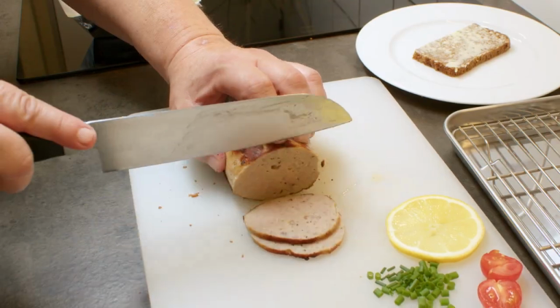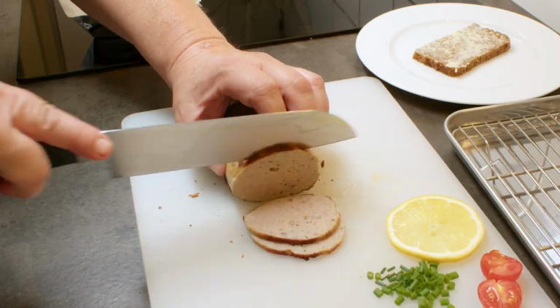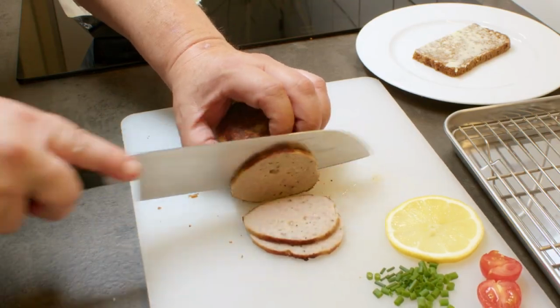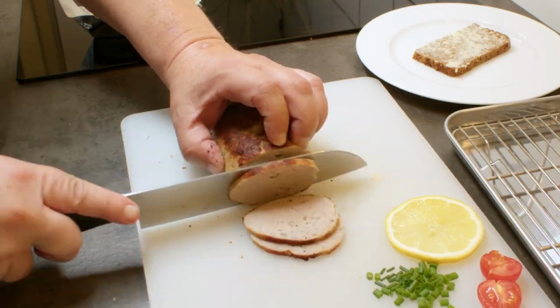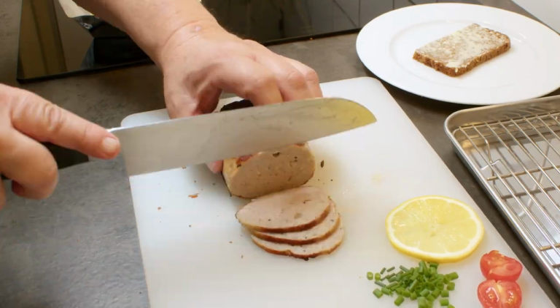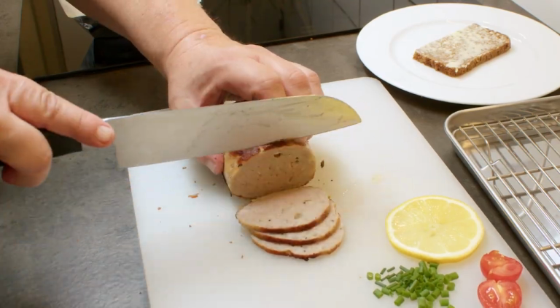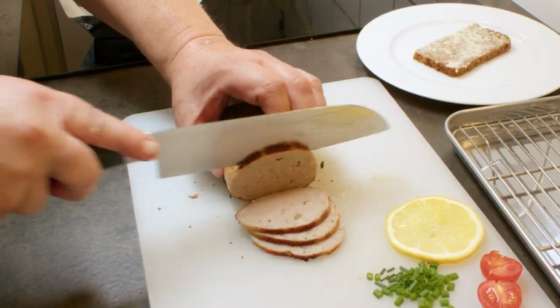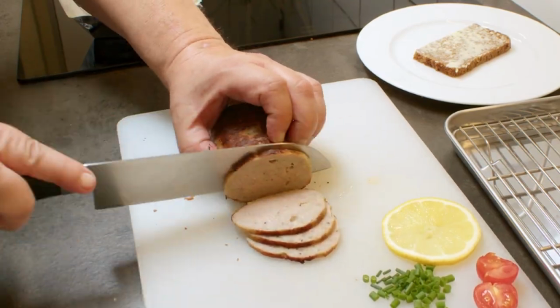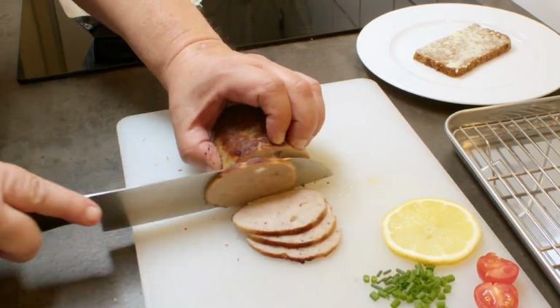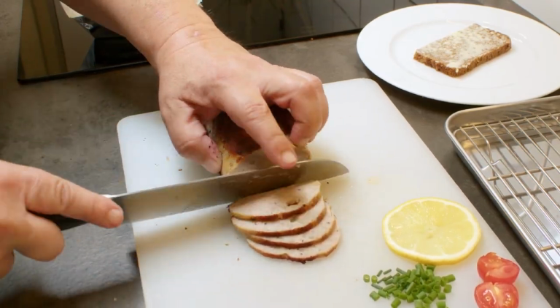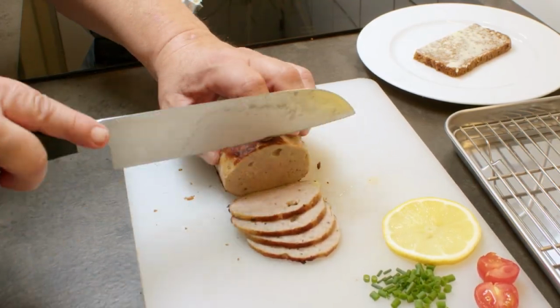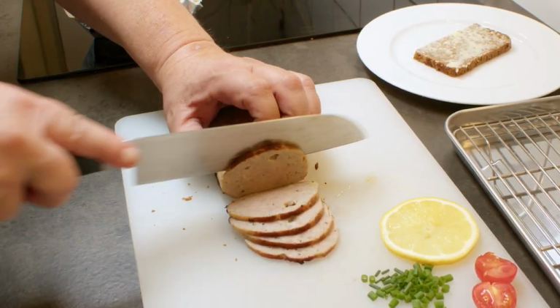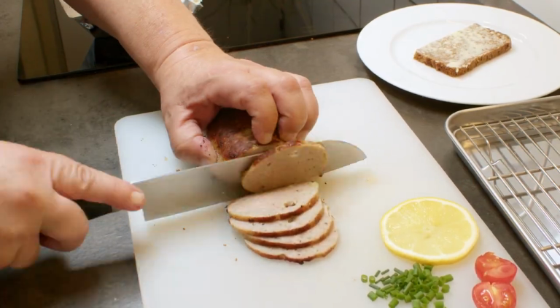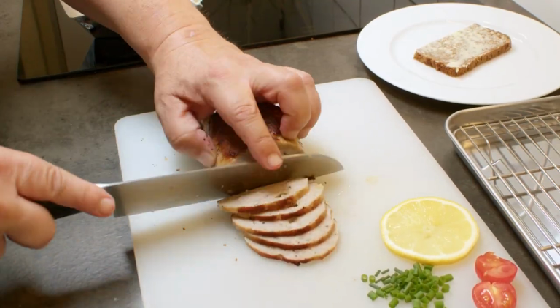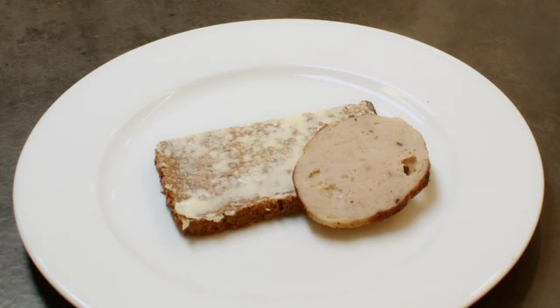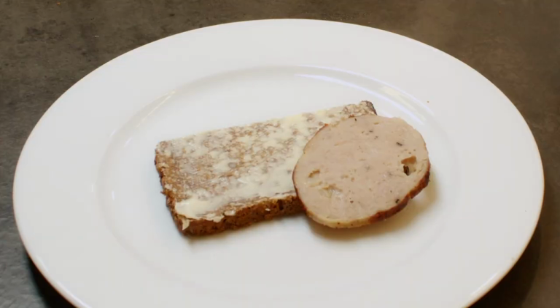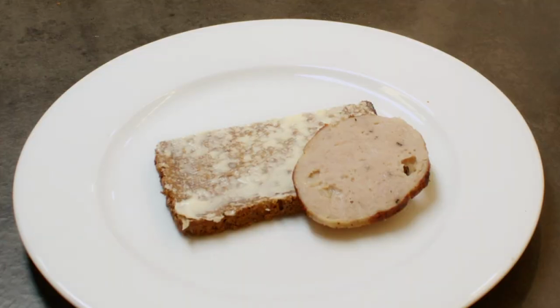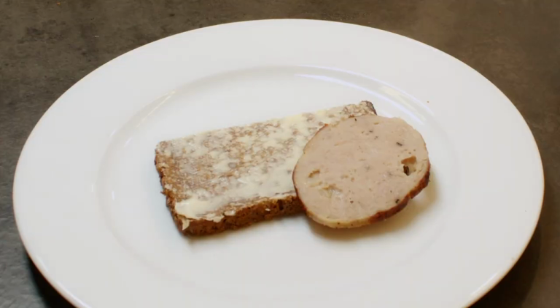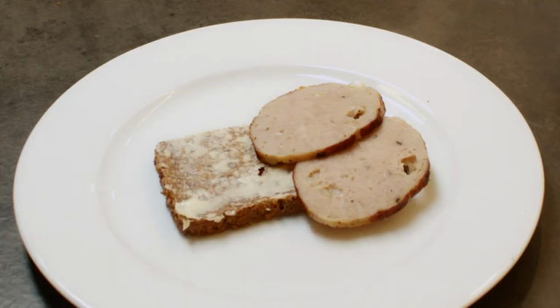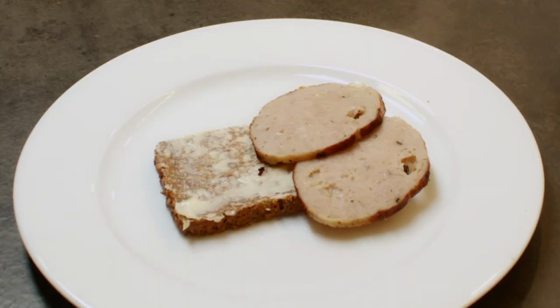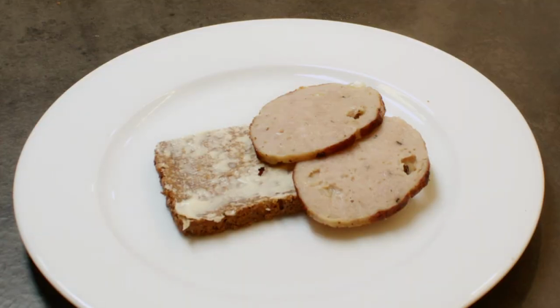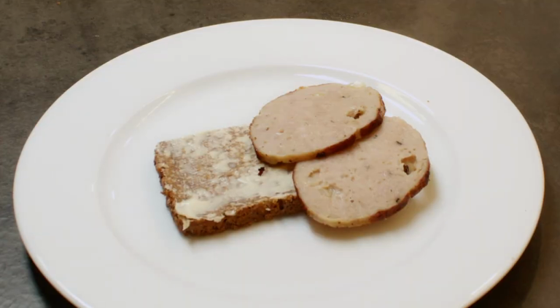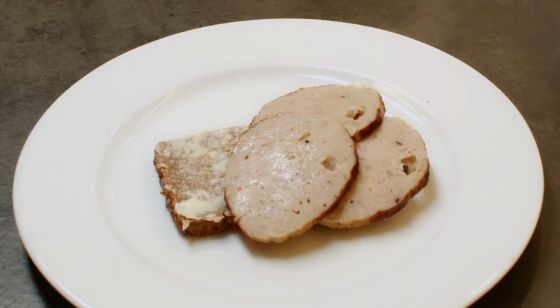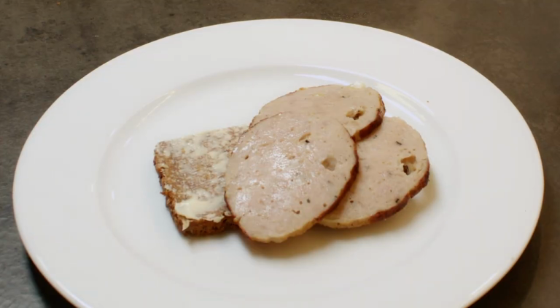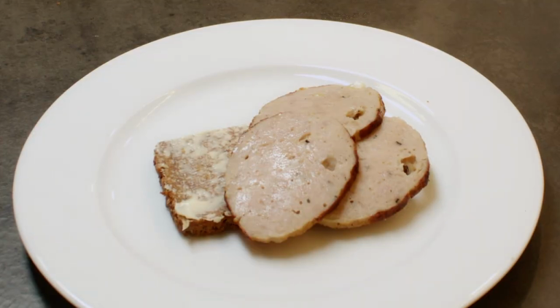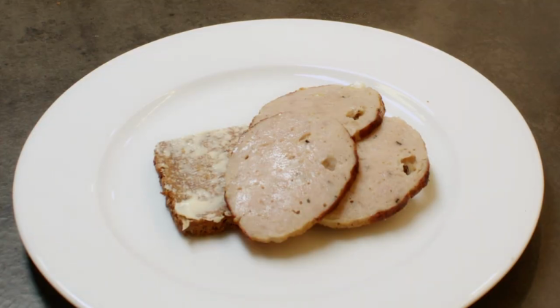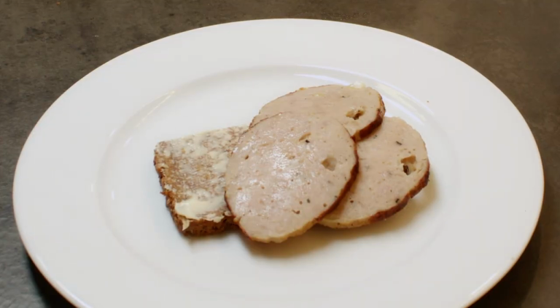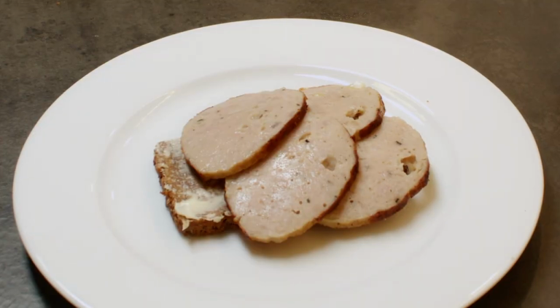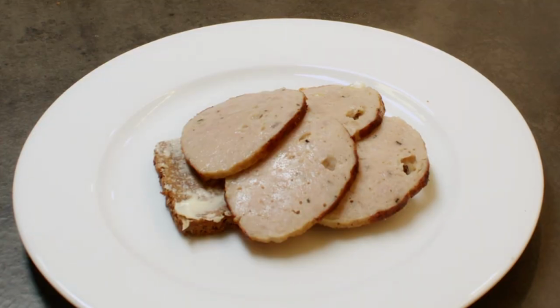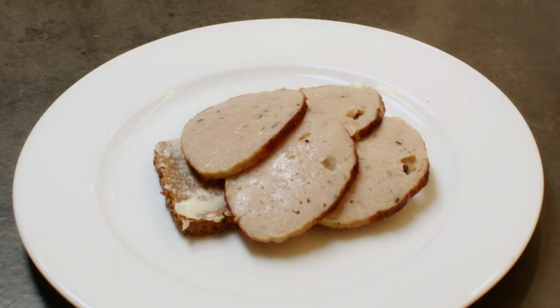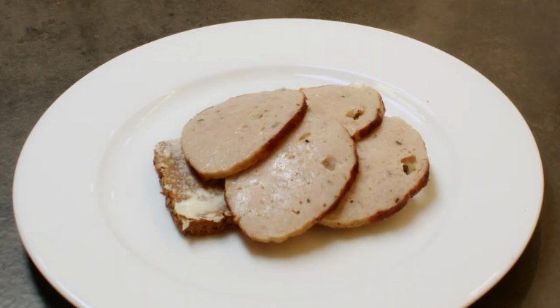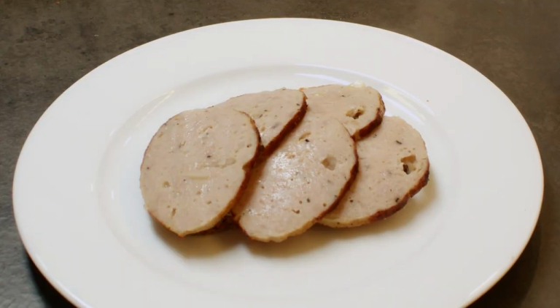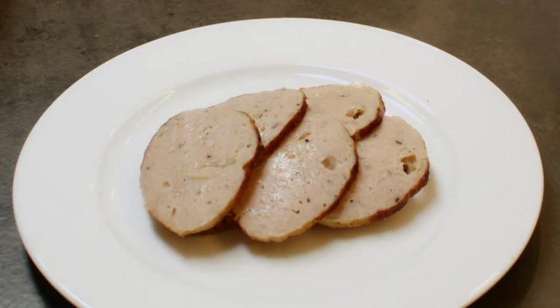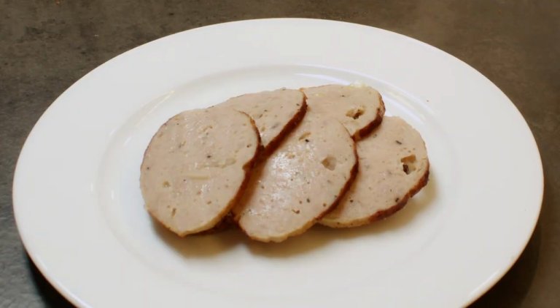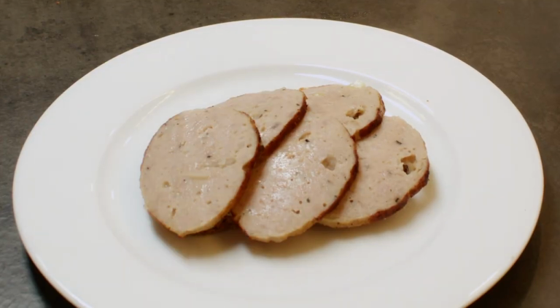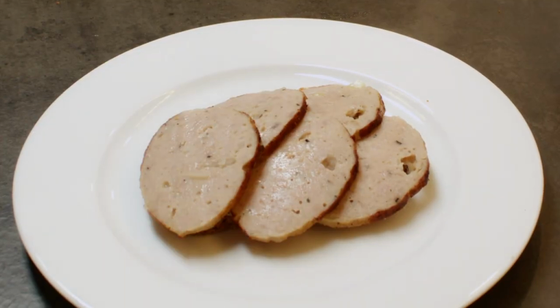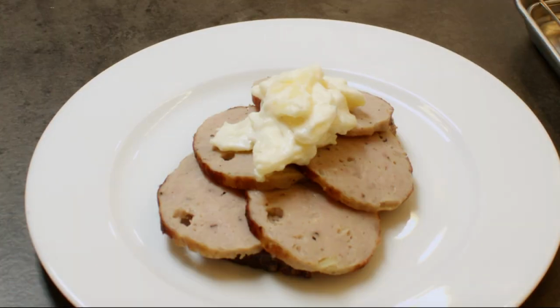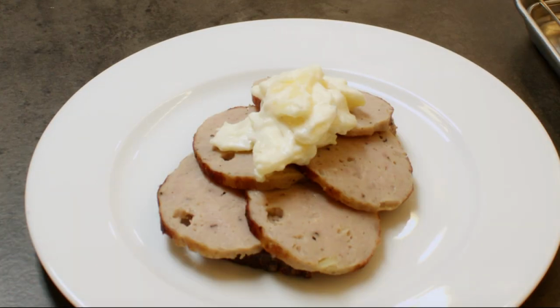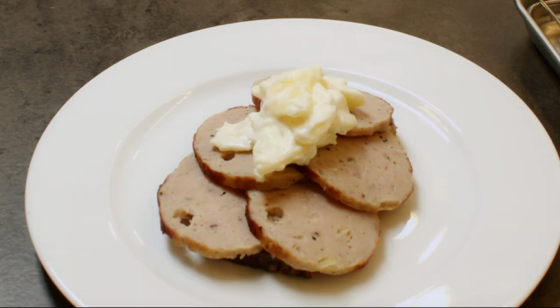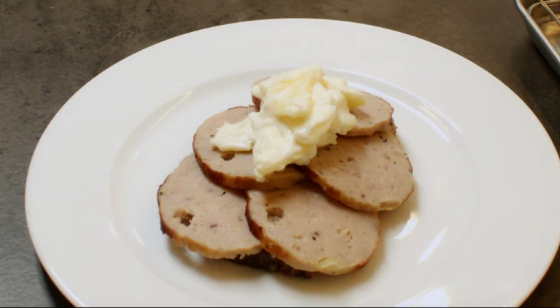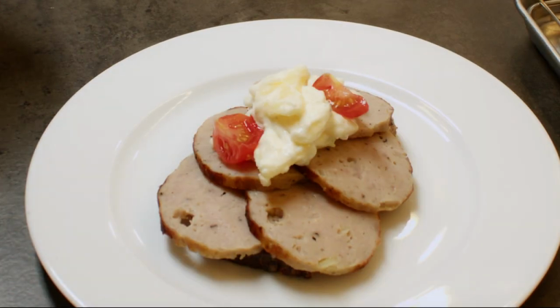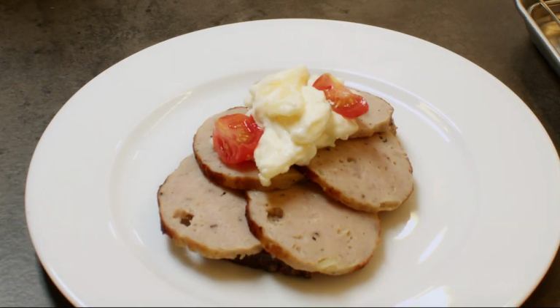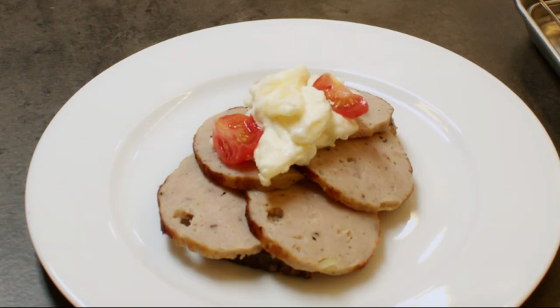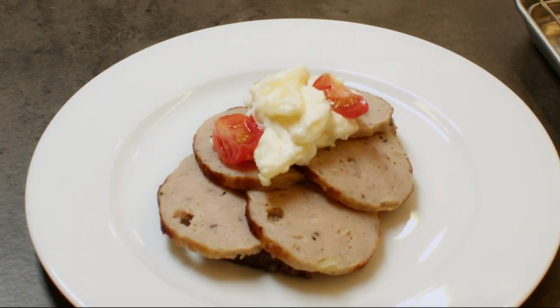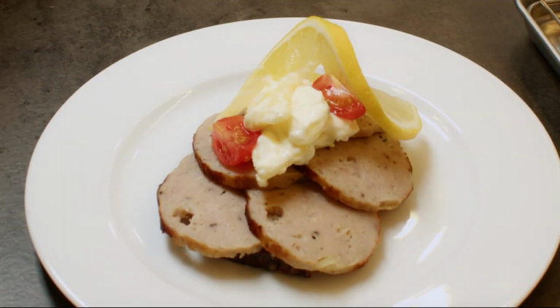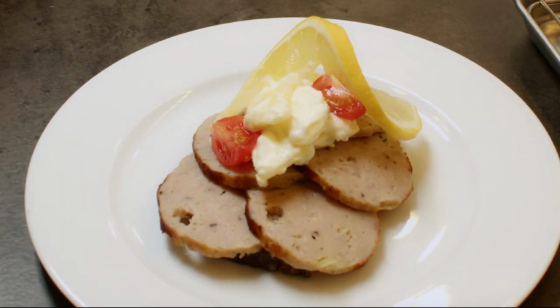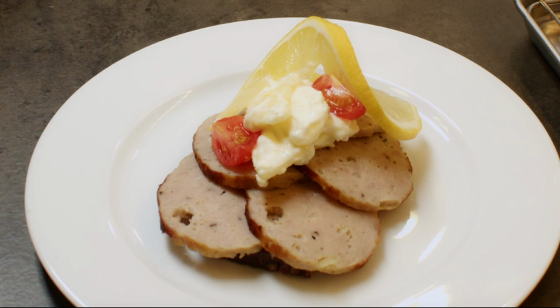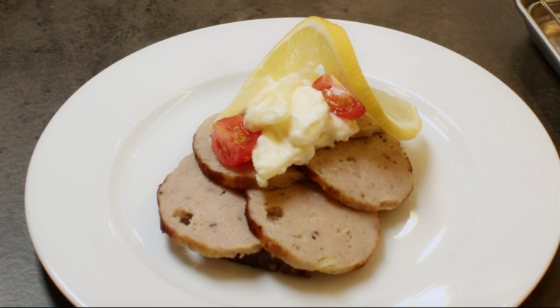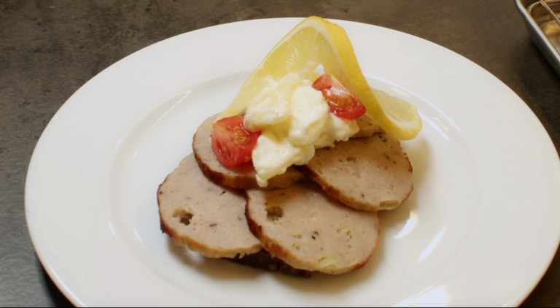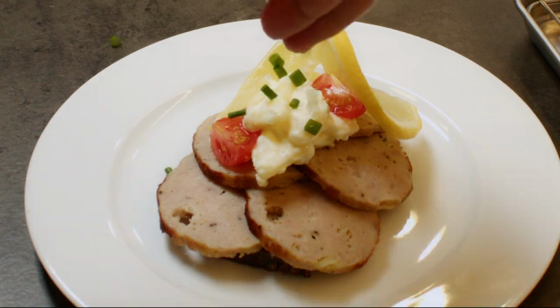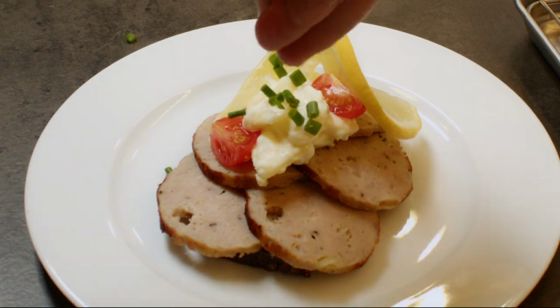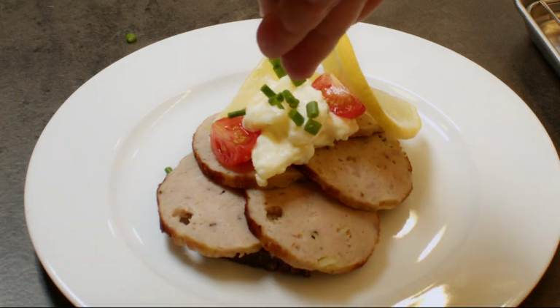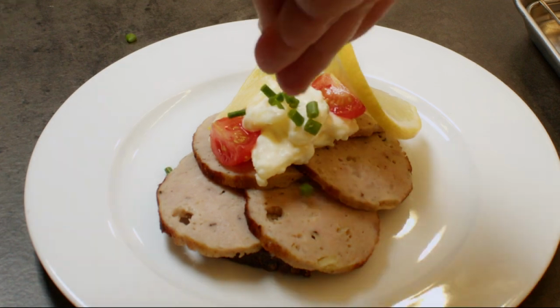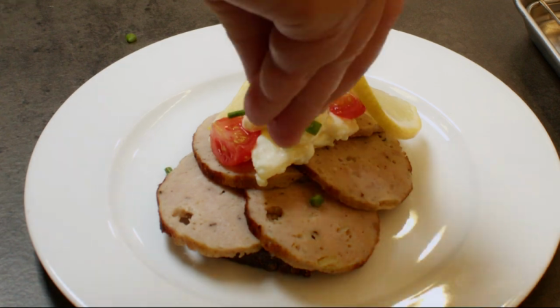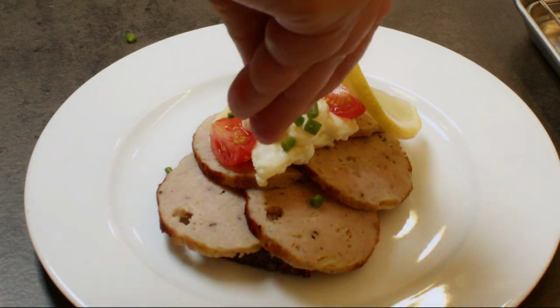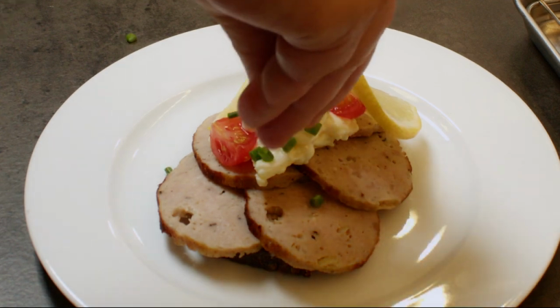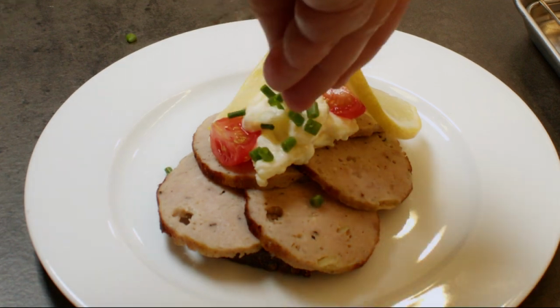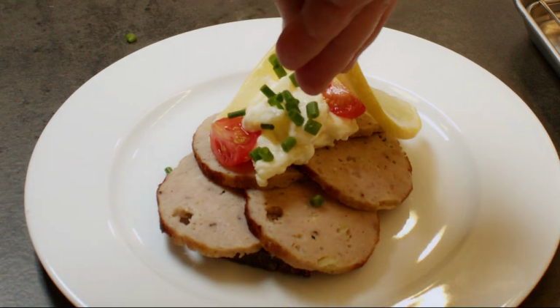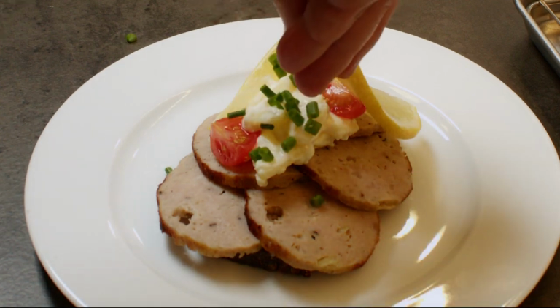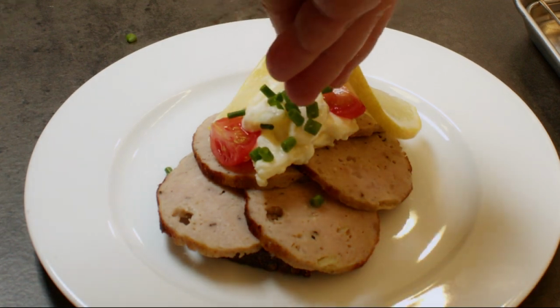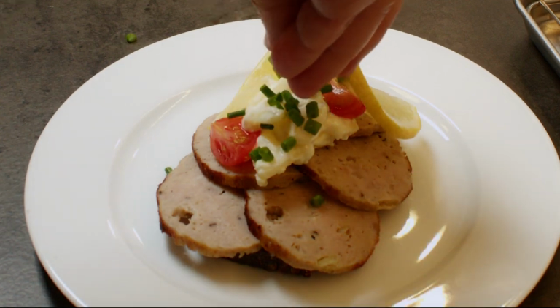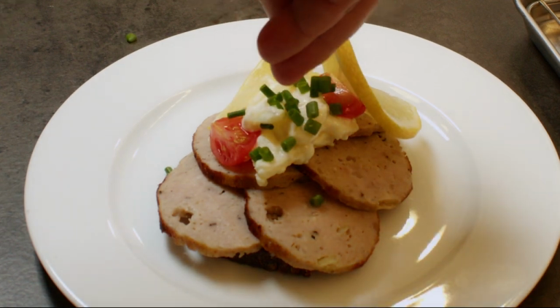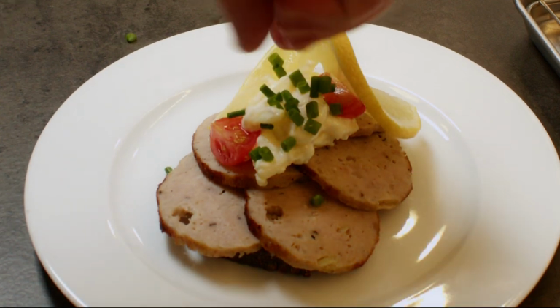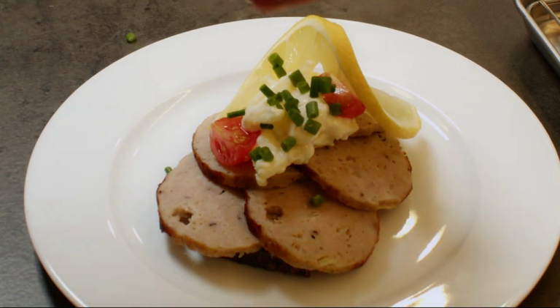Then I used it for a Danish piece of smørbrød with frikadelle and potato salad on the top with some garnish. Enjoy!